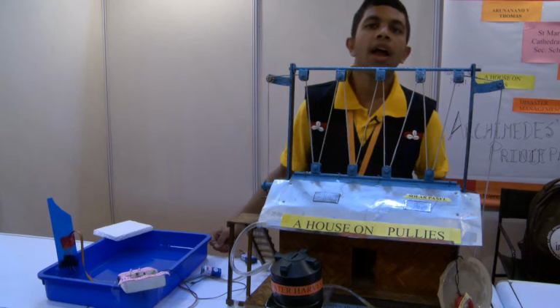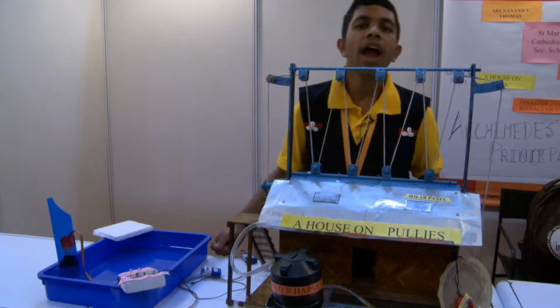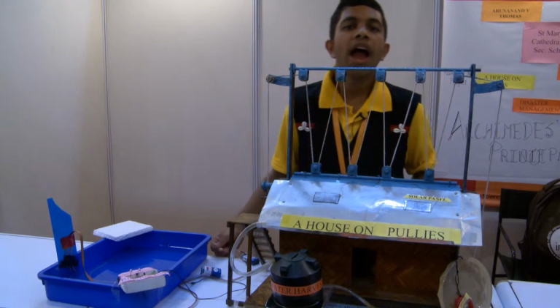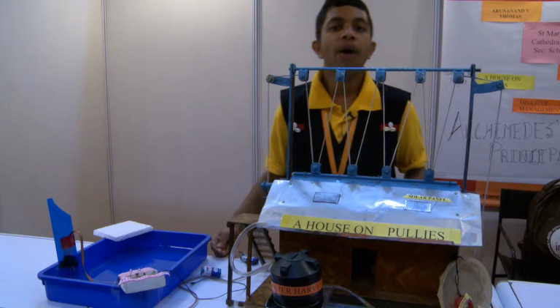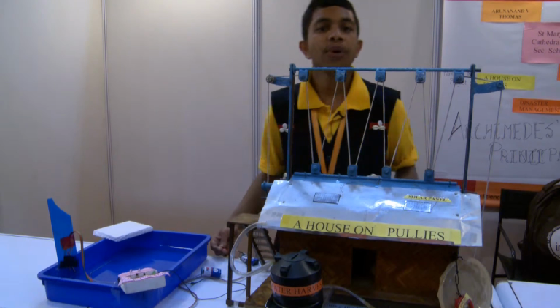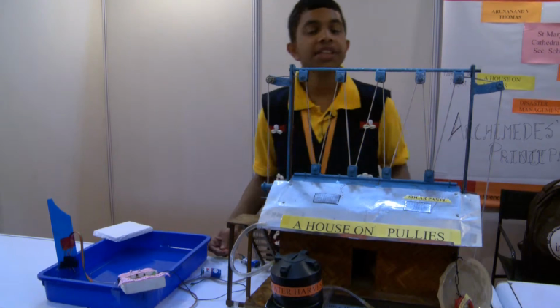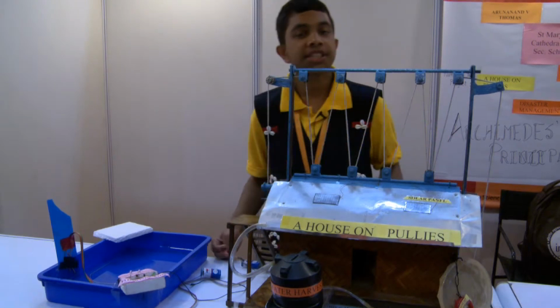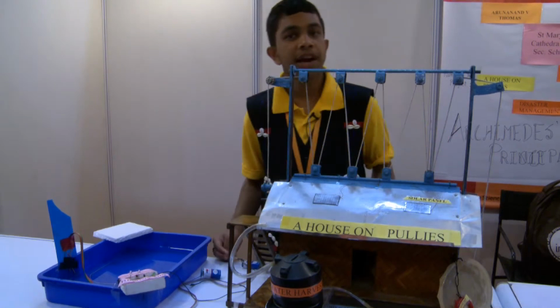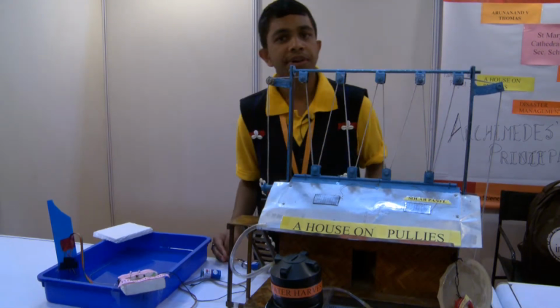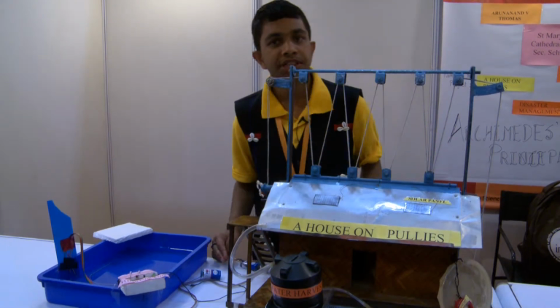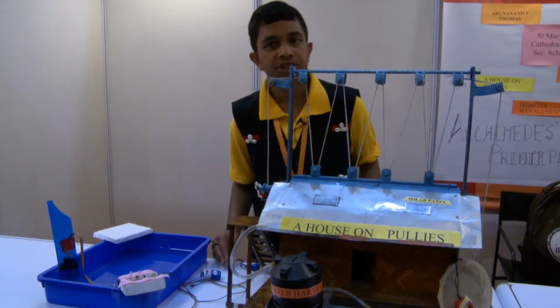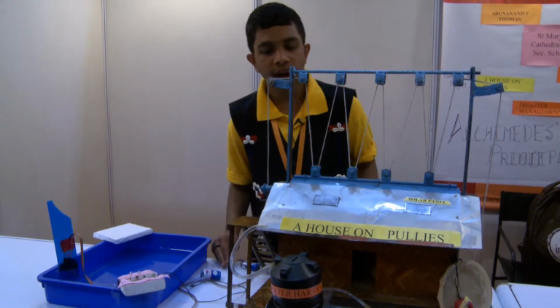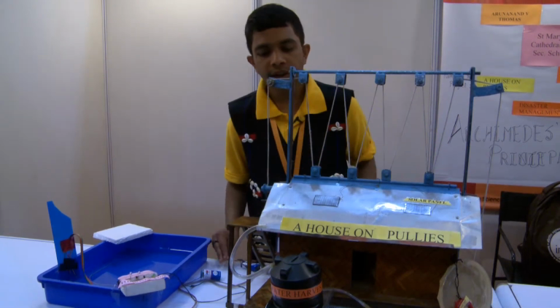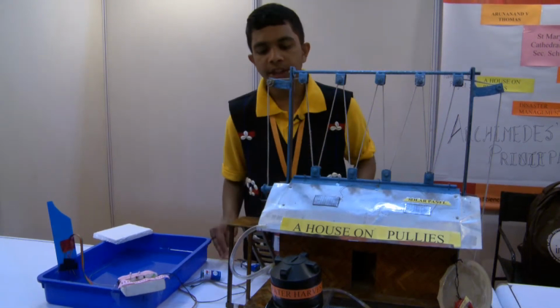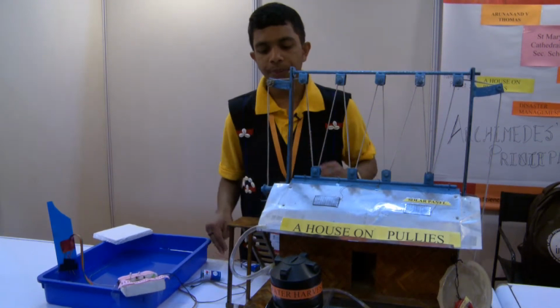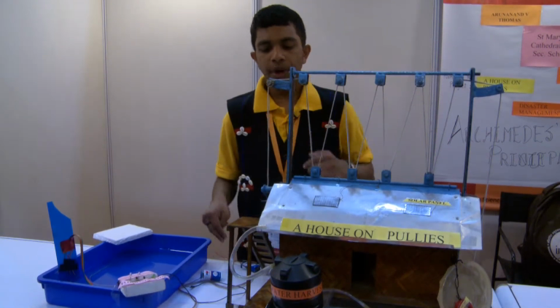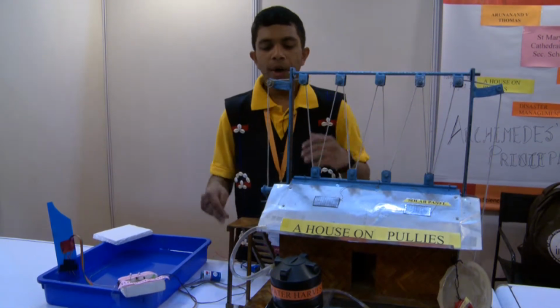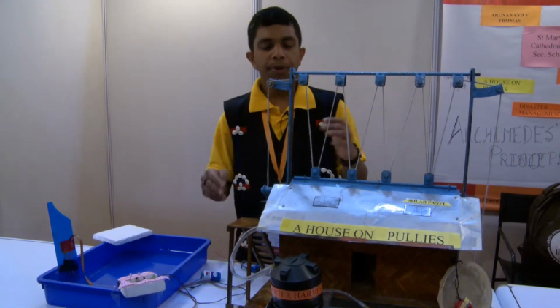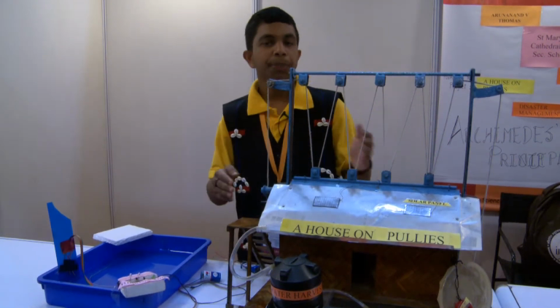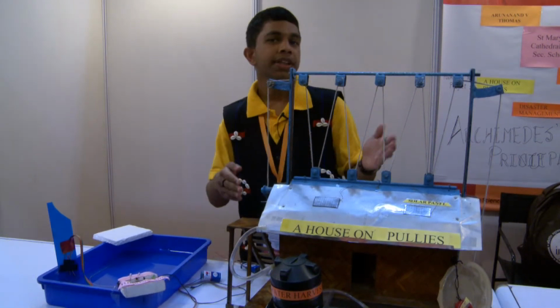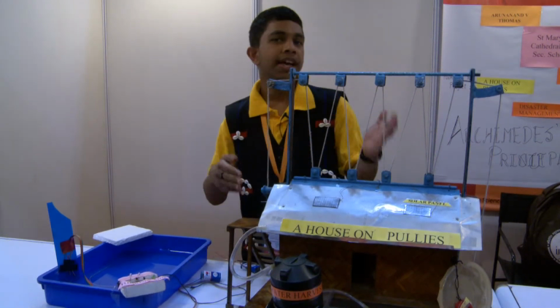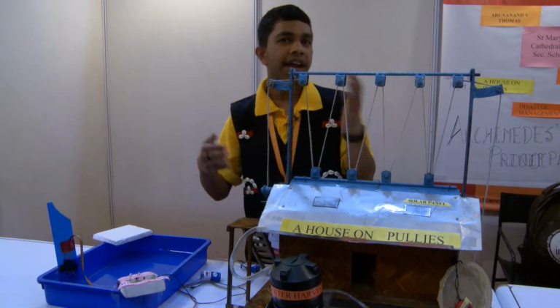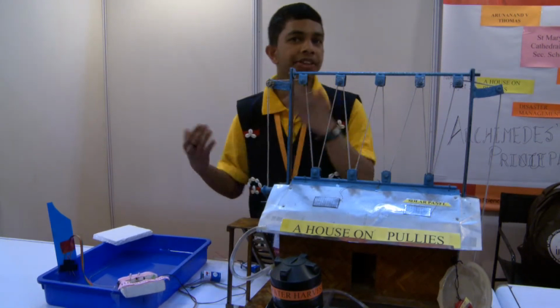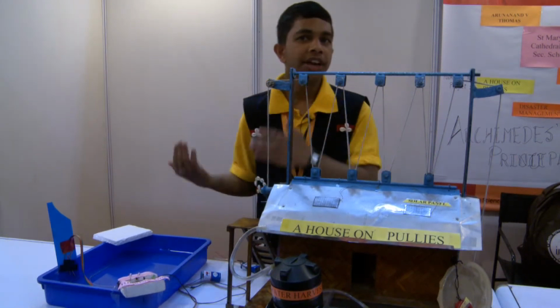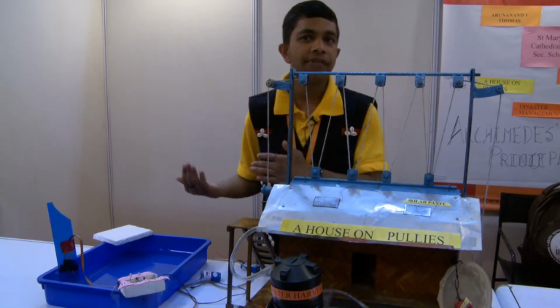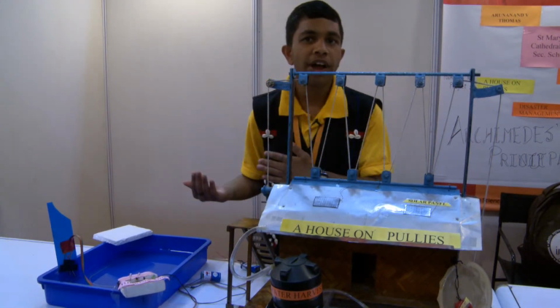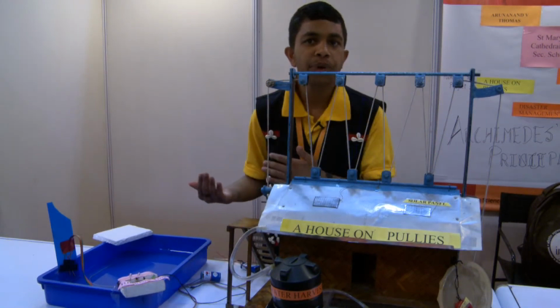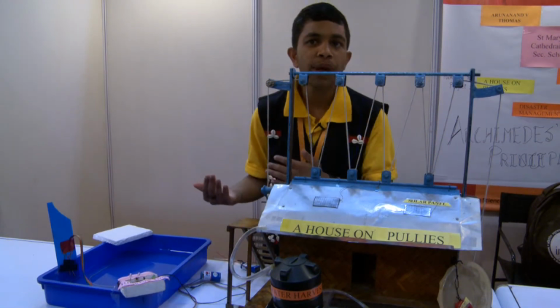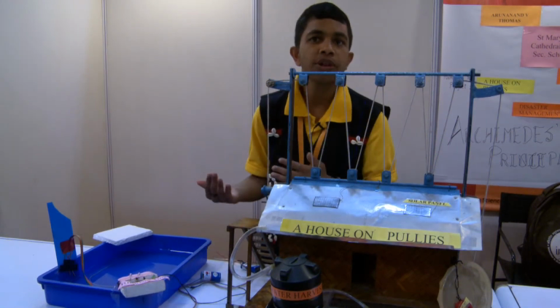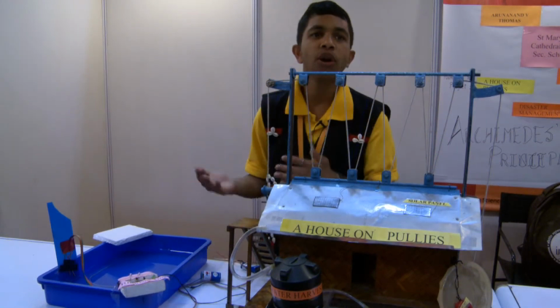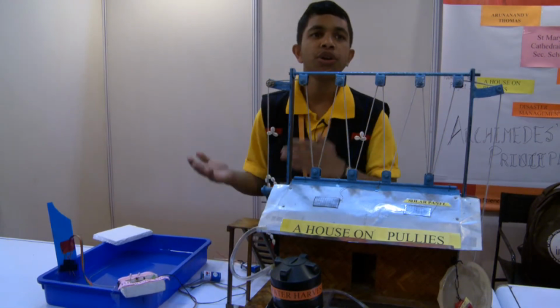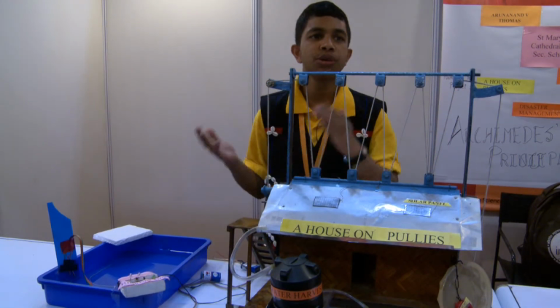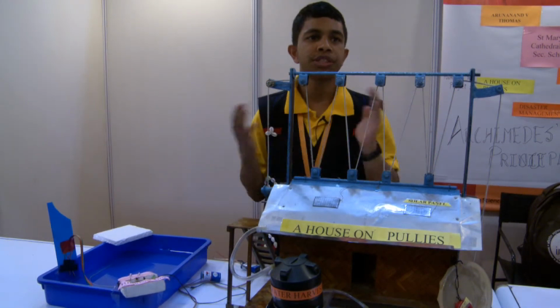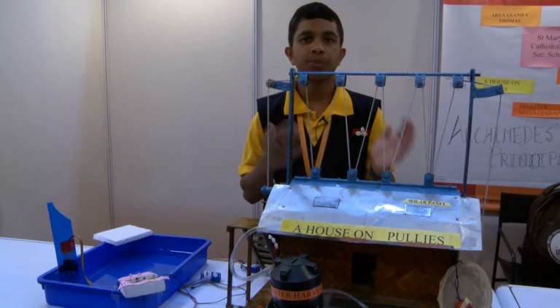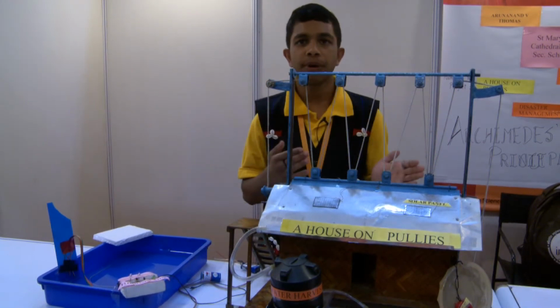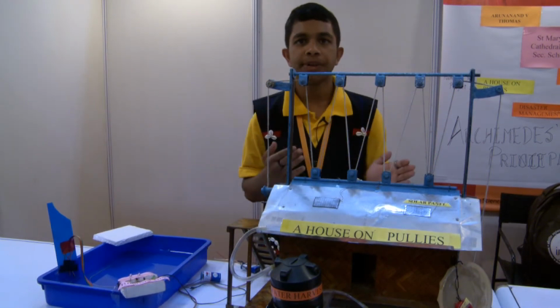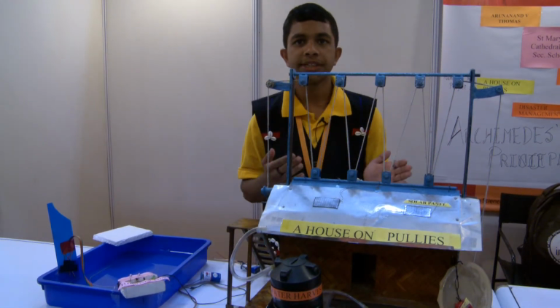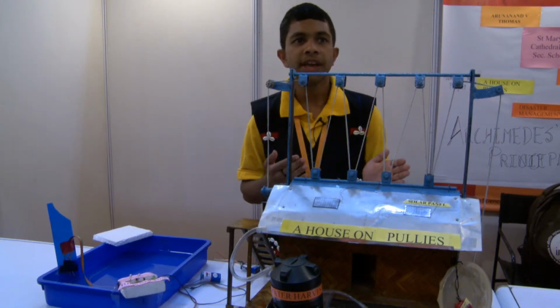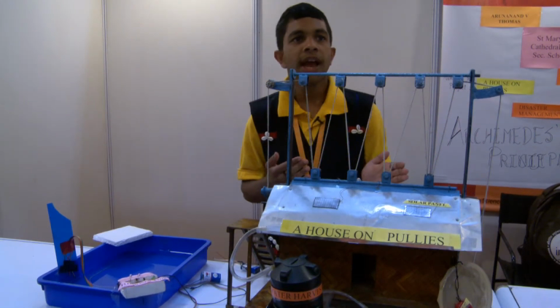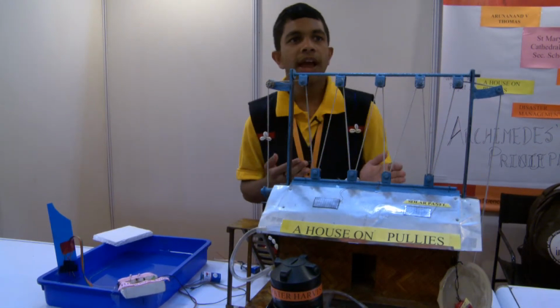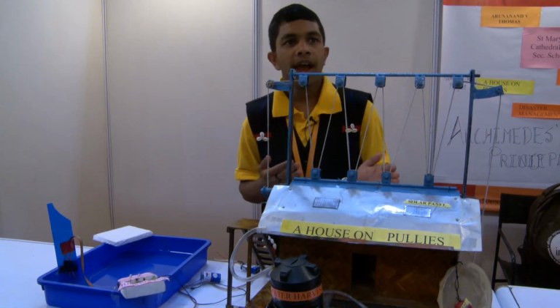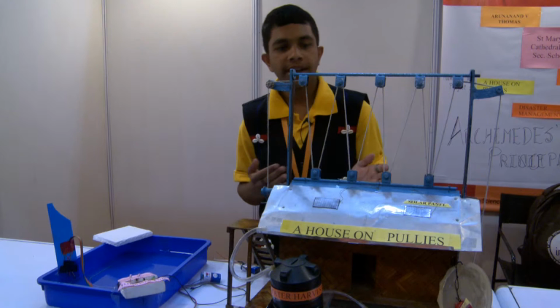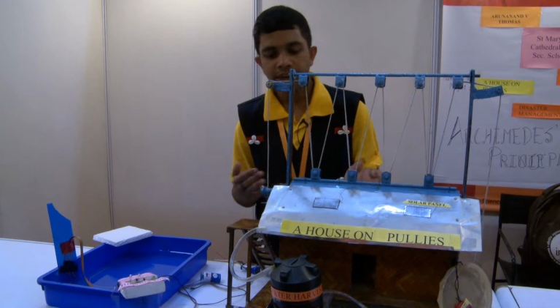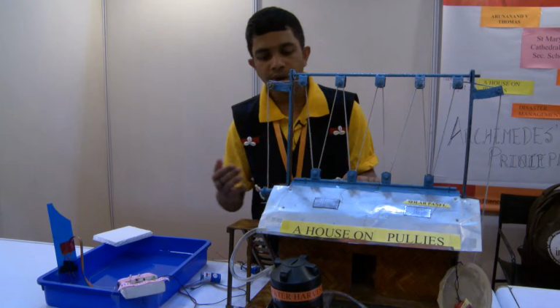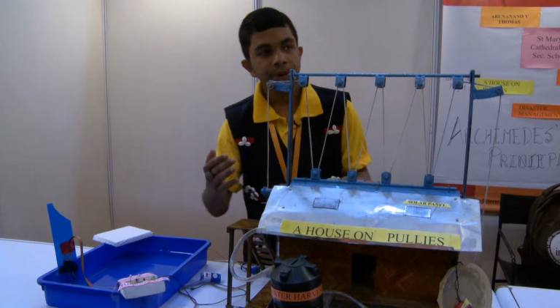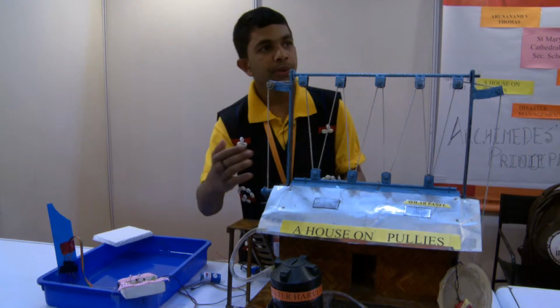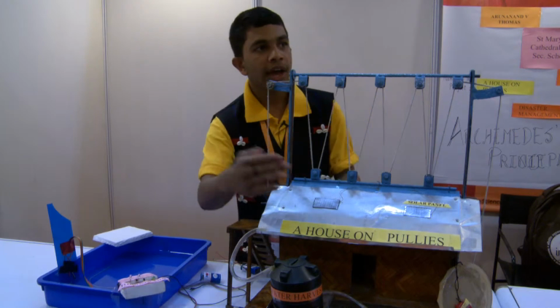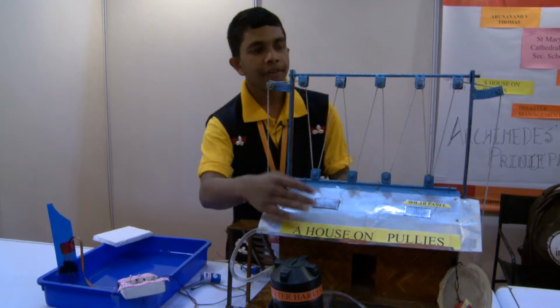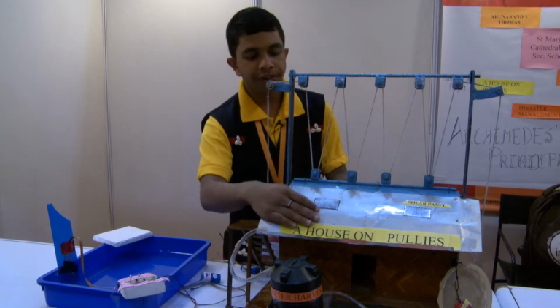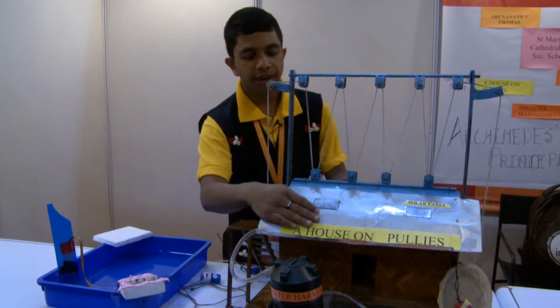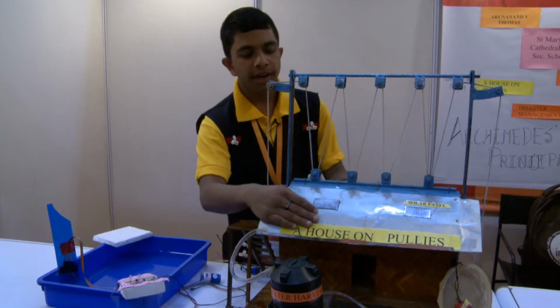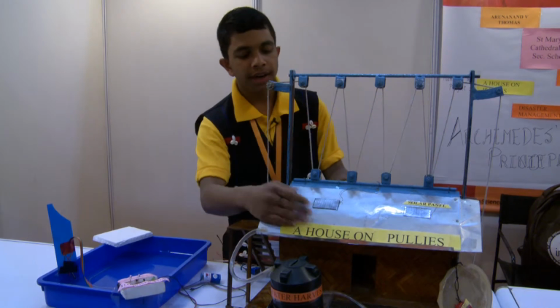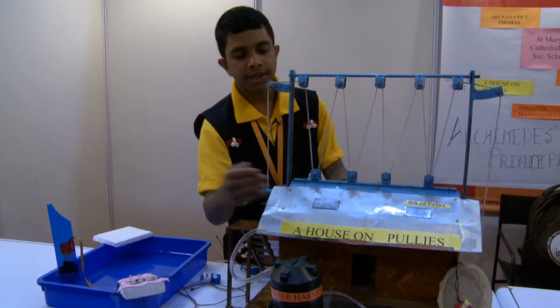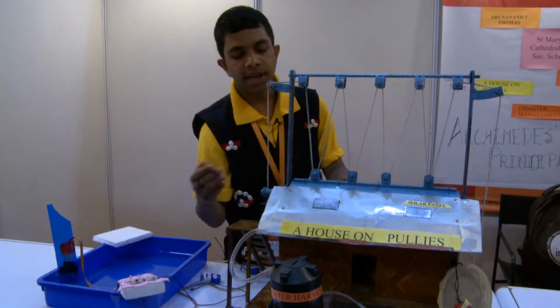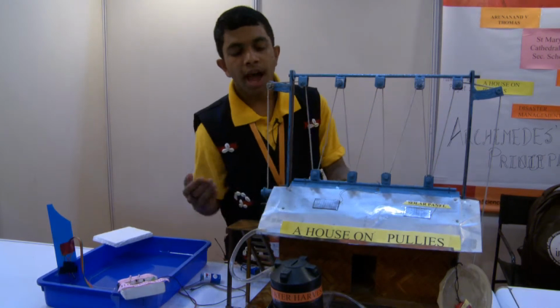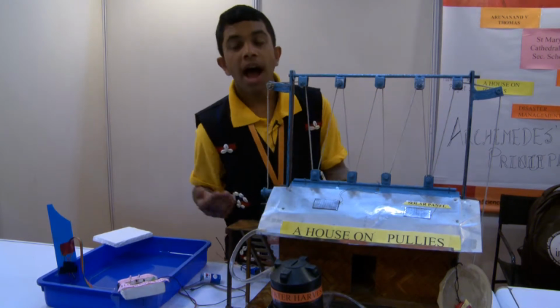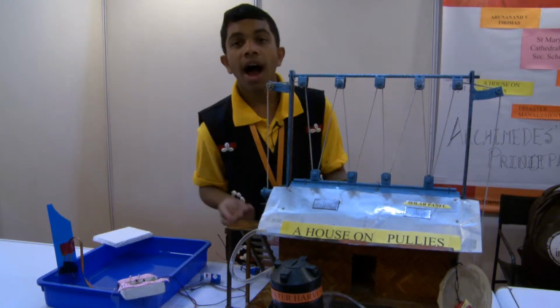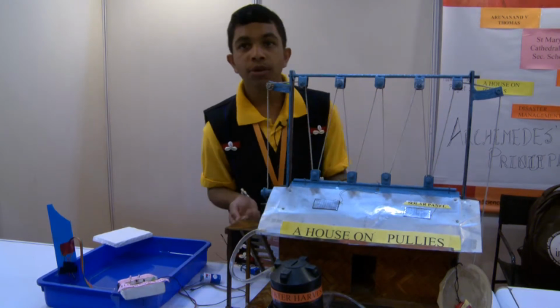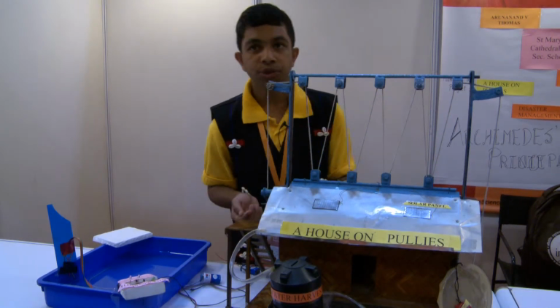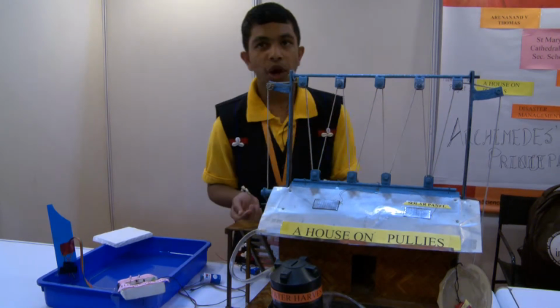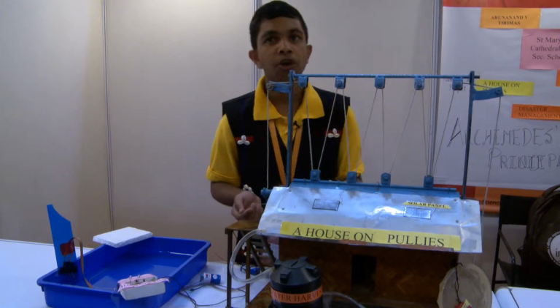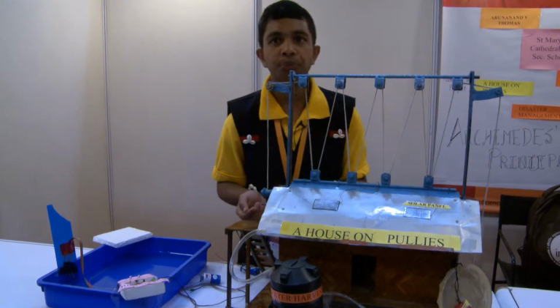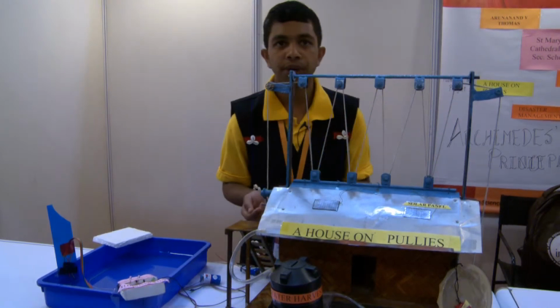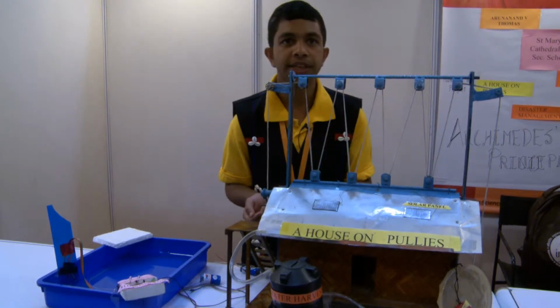And when the siren is rung, the people can either evacuate or use some remedies. And the remedy we have here is a house on pulleys.